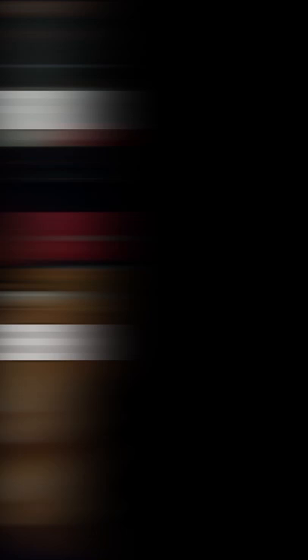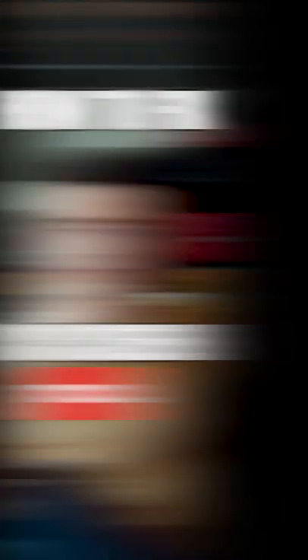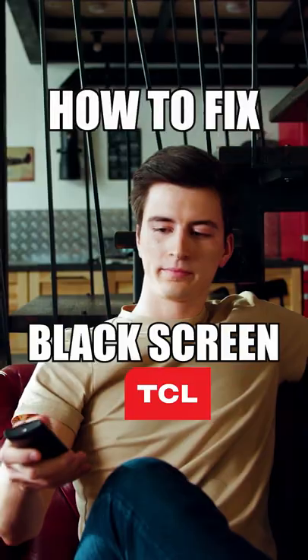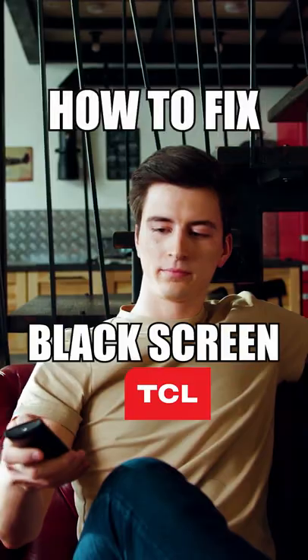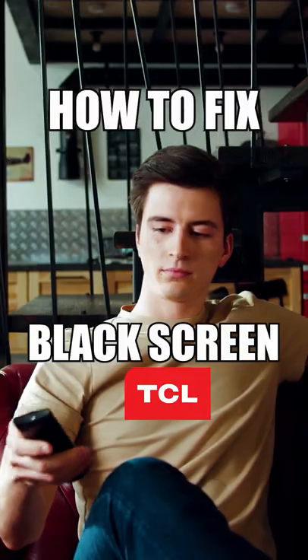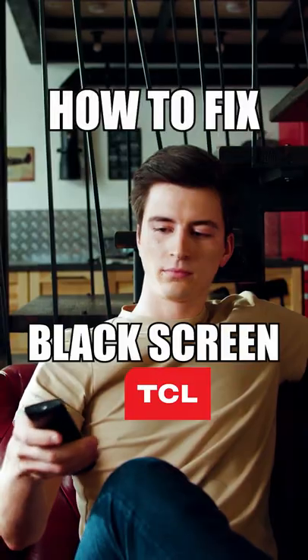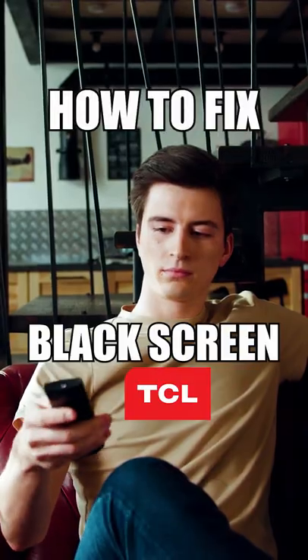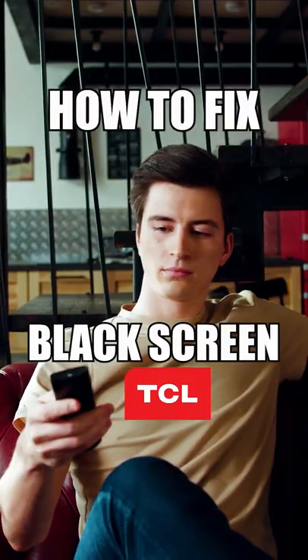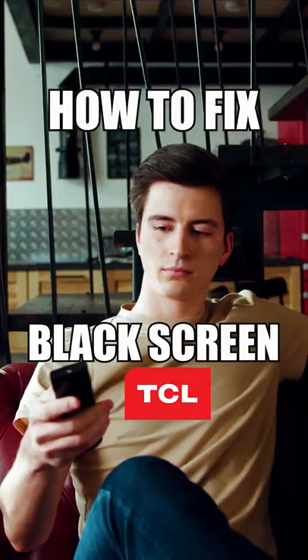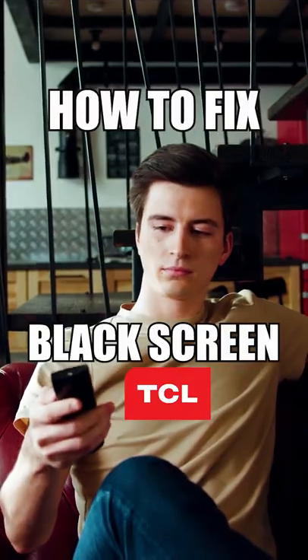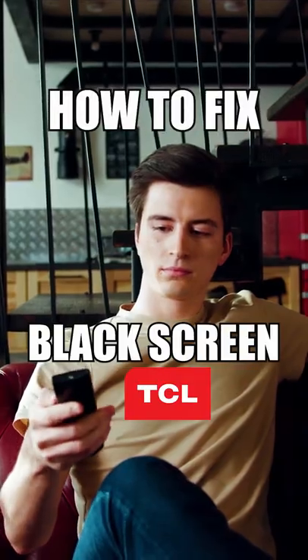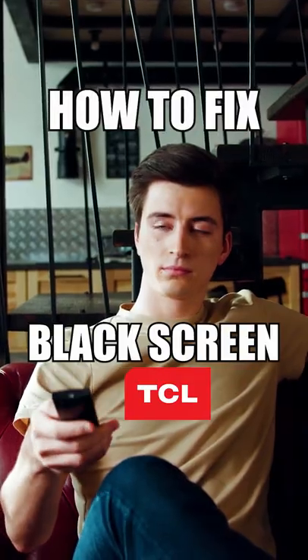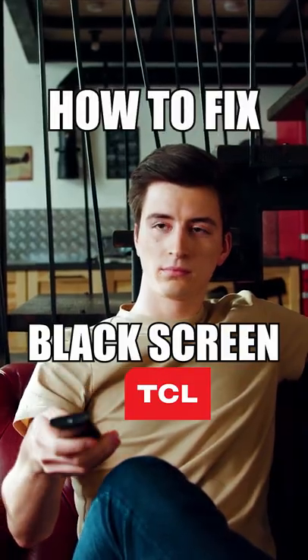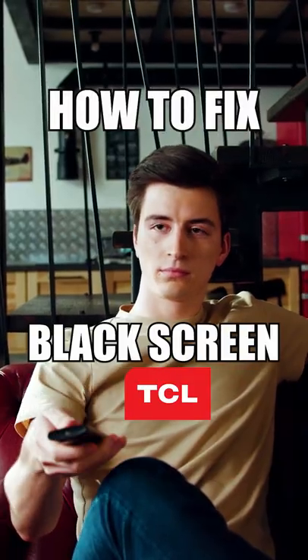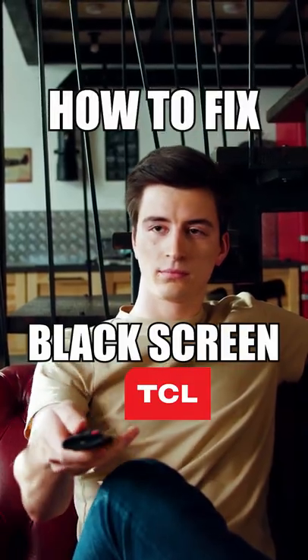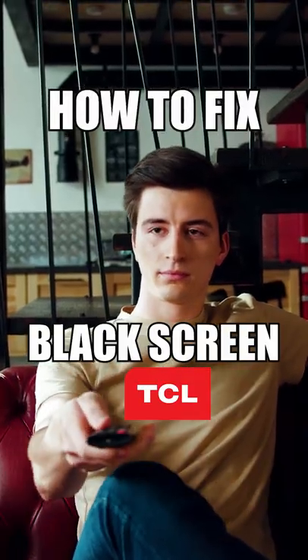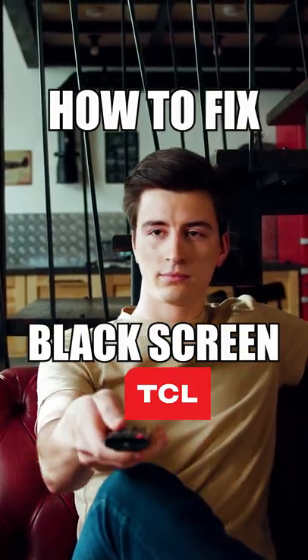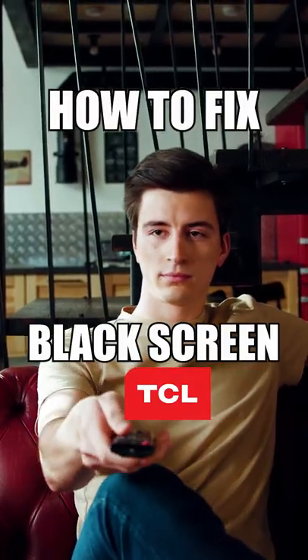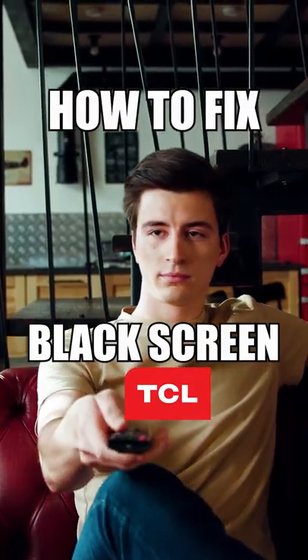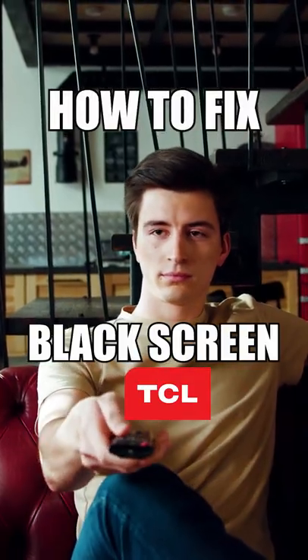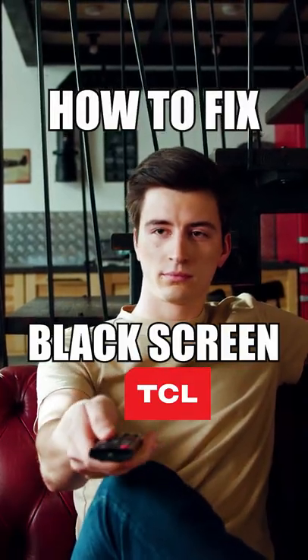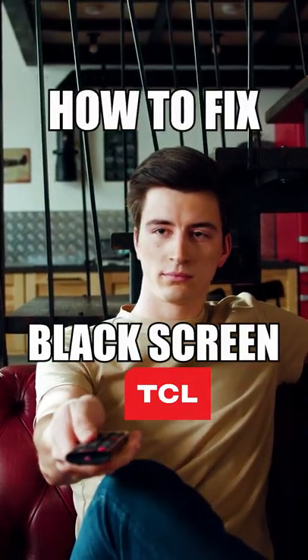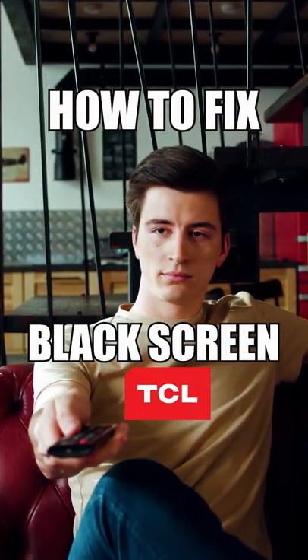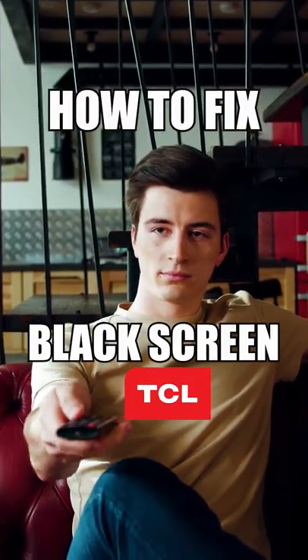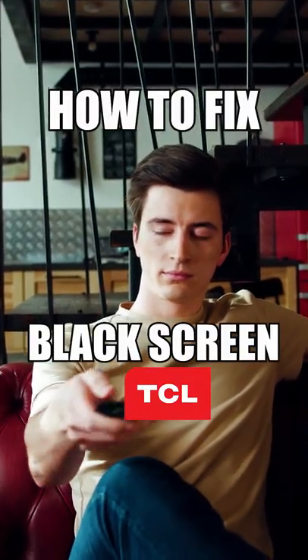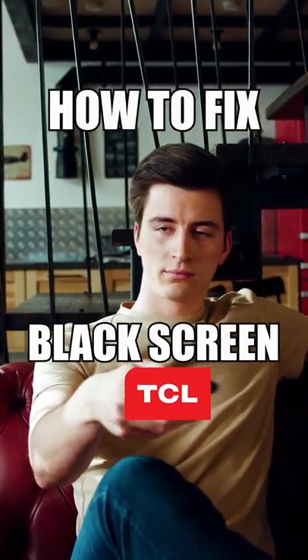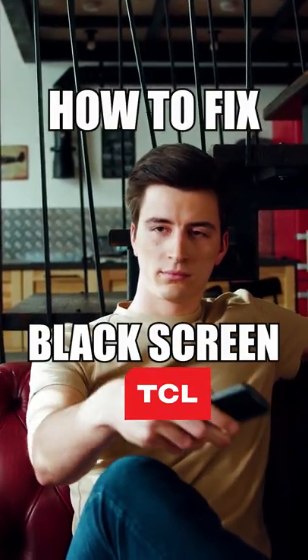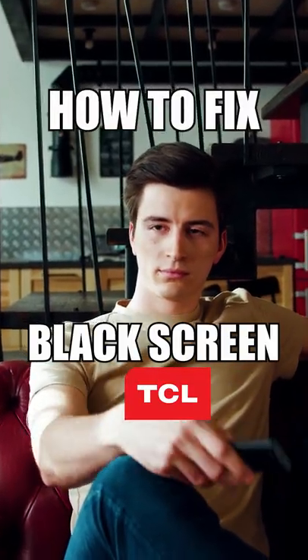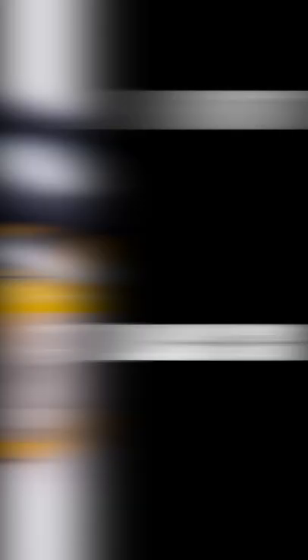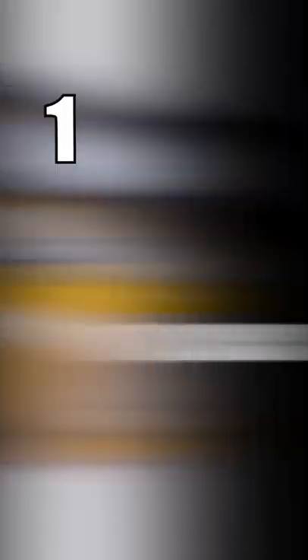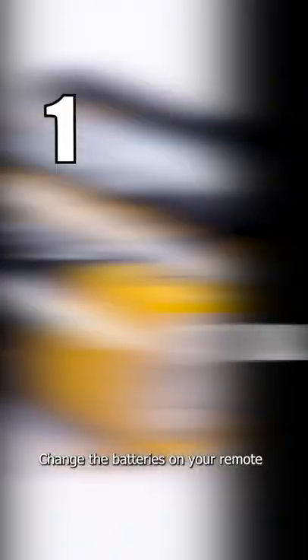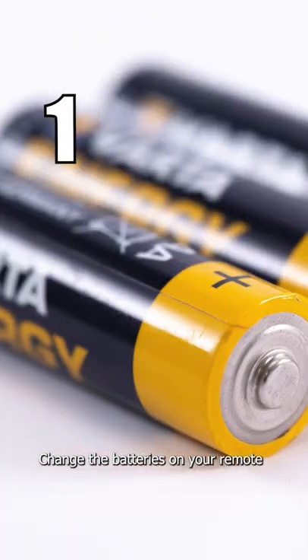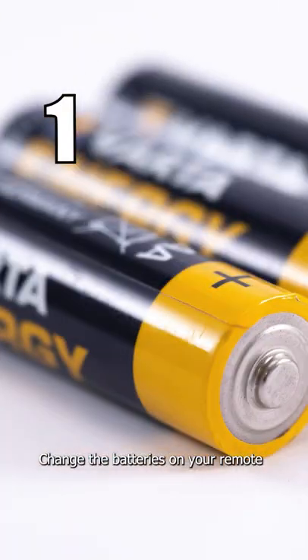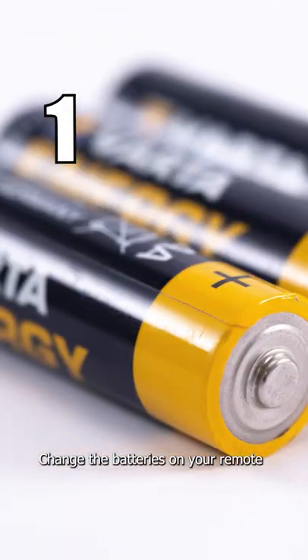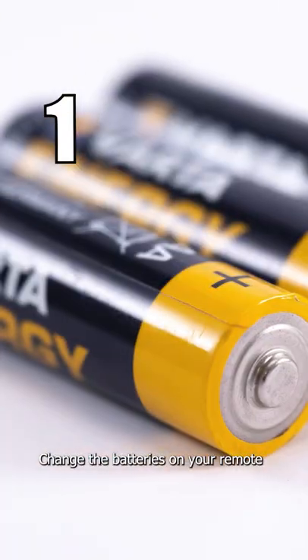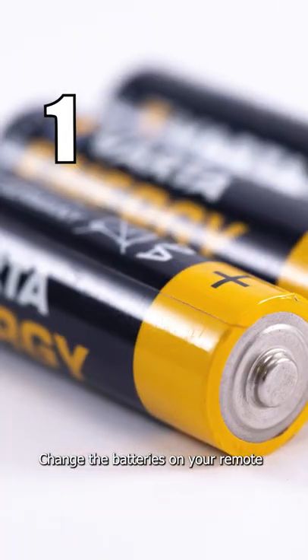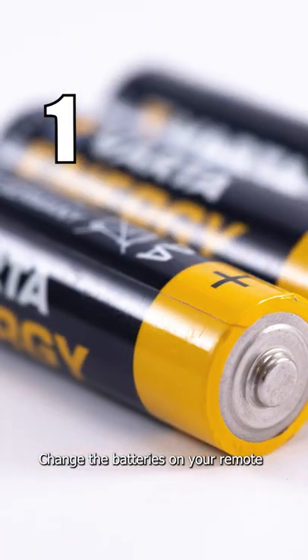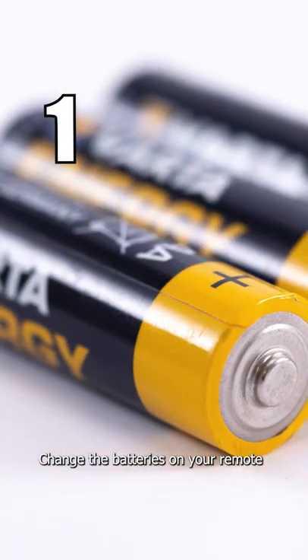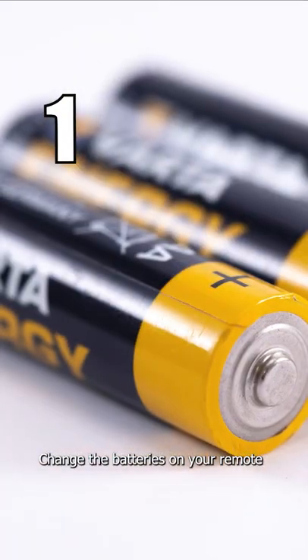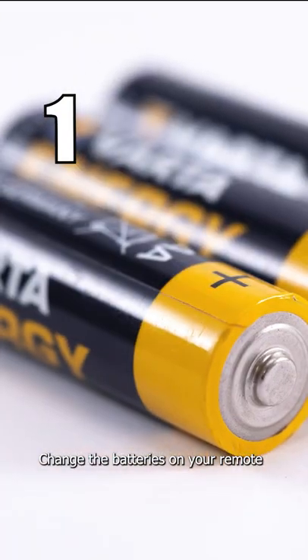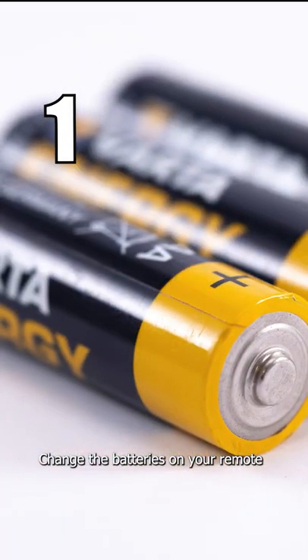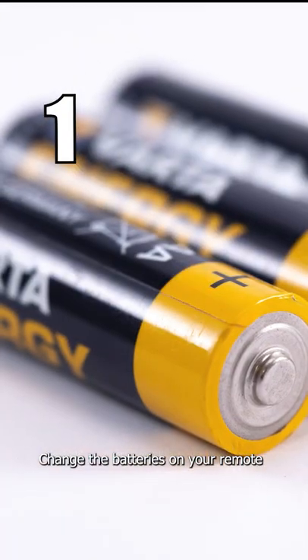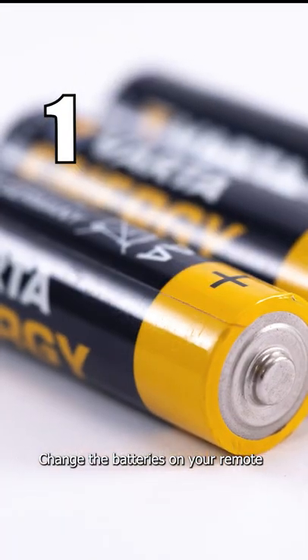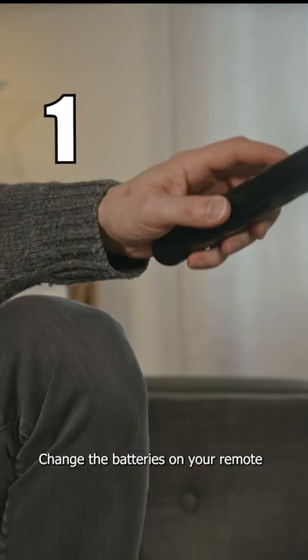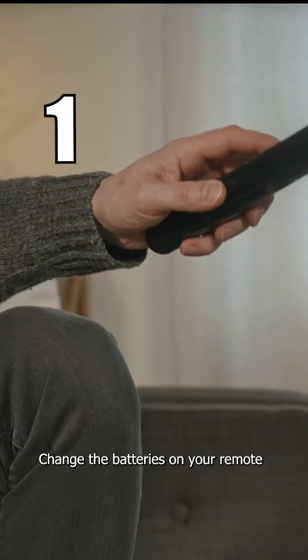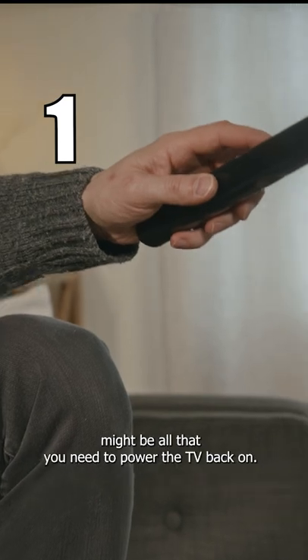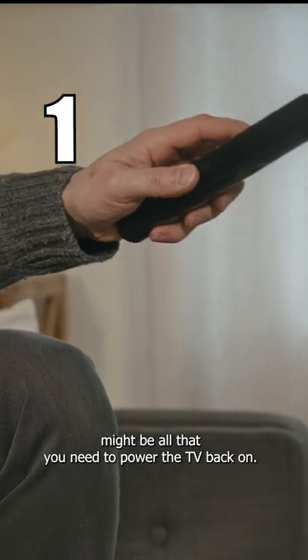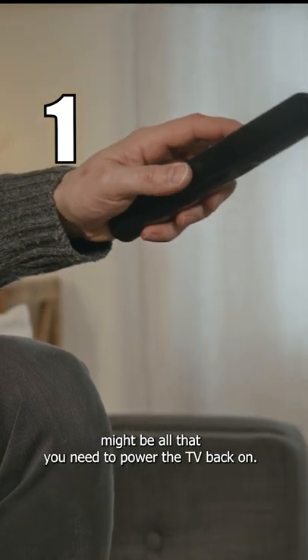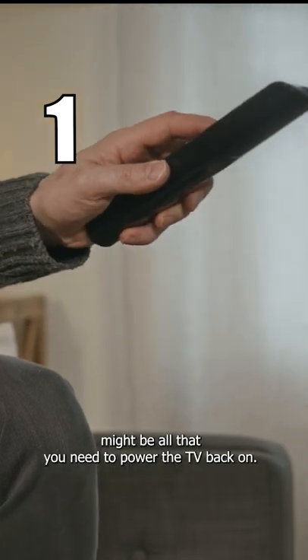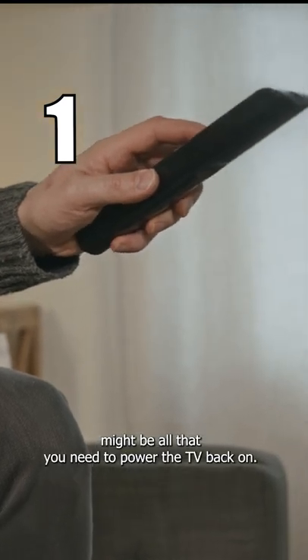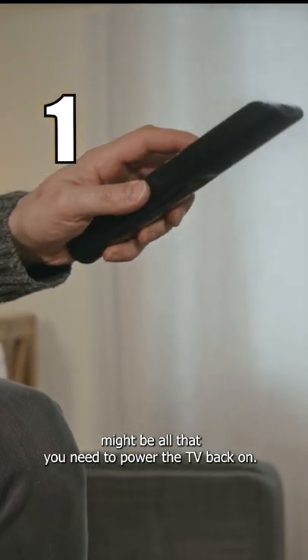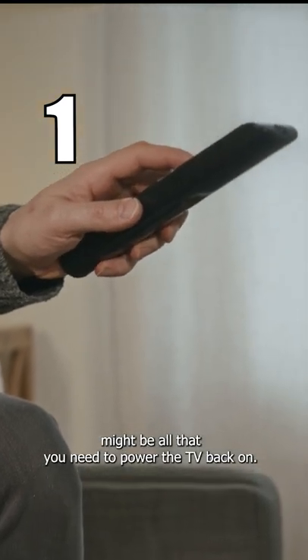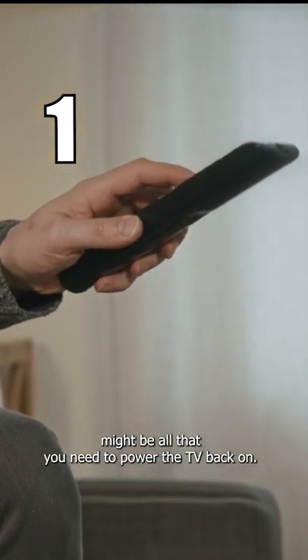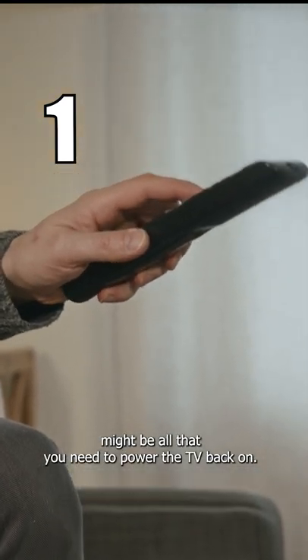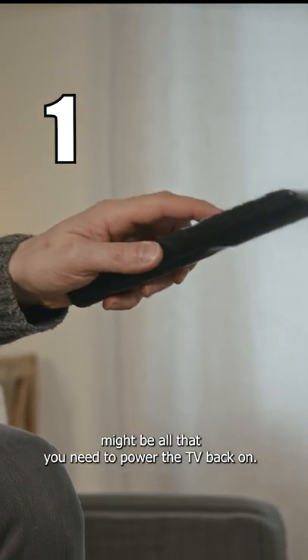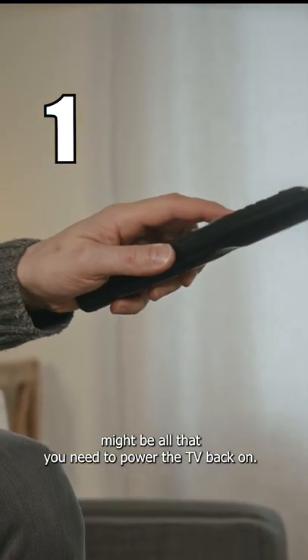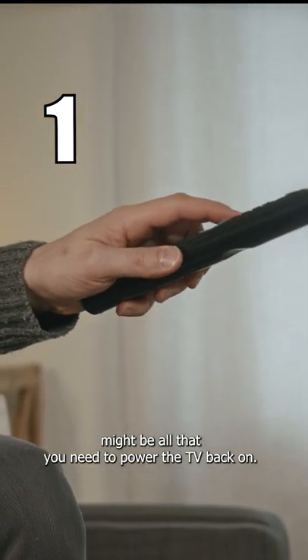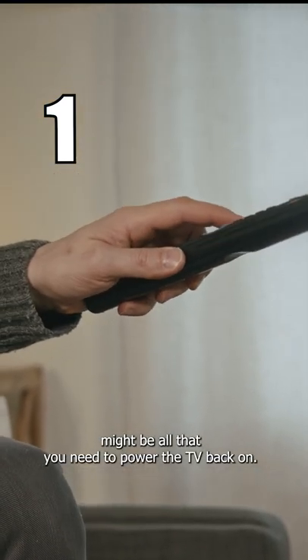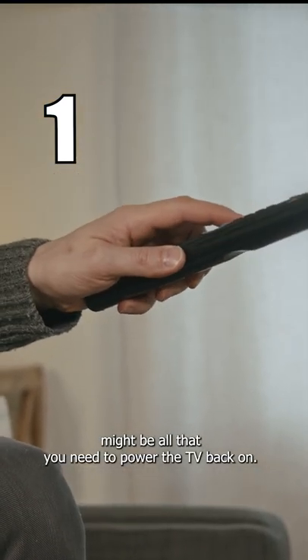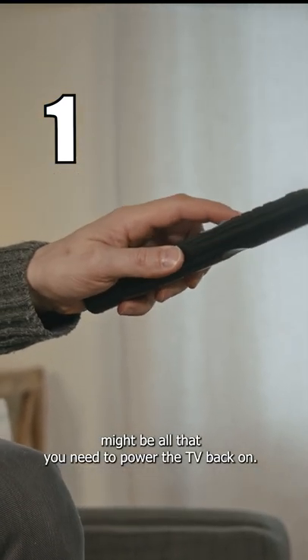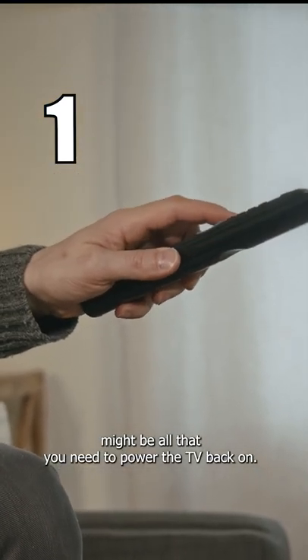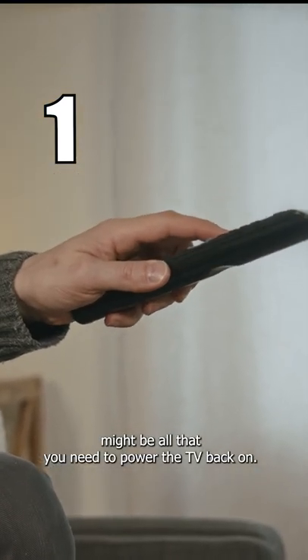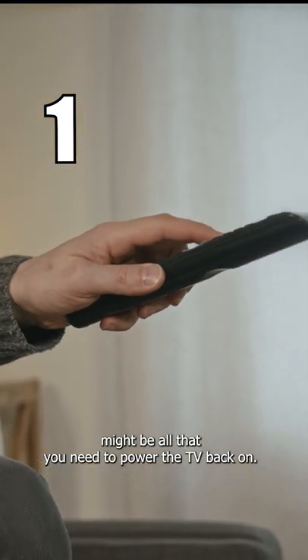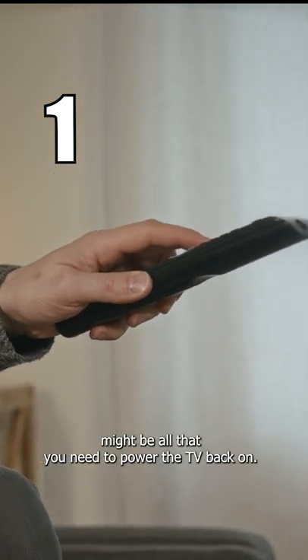How to fix your PCL TV if you have a black screen. Change the batteries on your remote — this might be all that you need to power the TV back on.